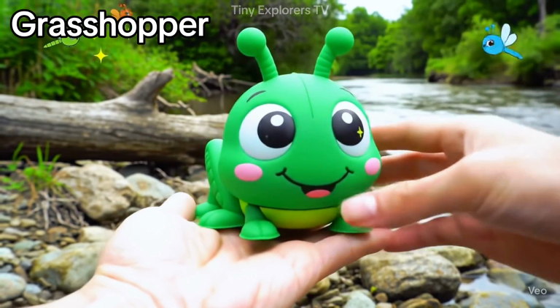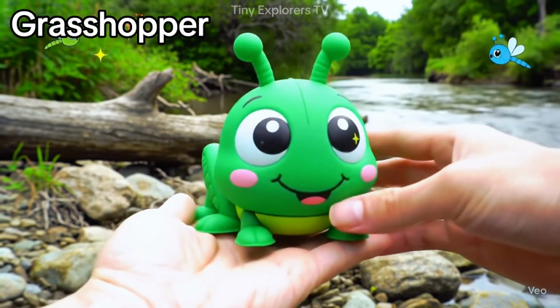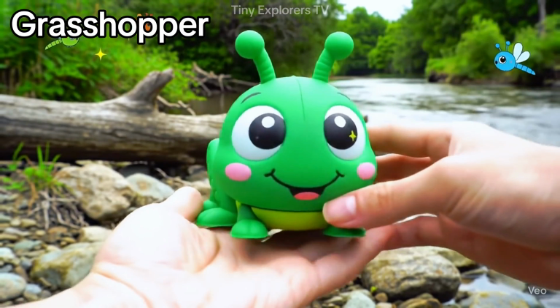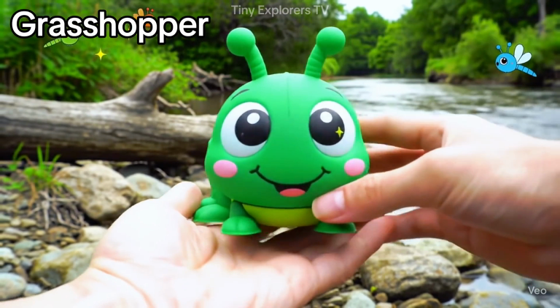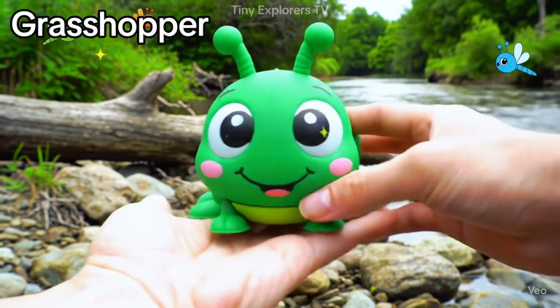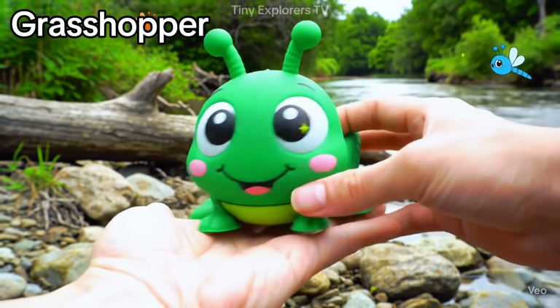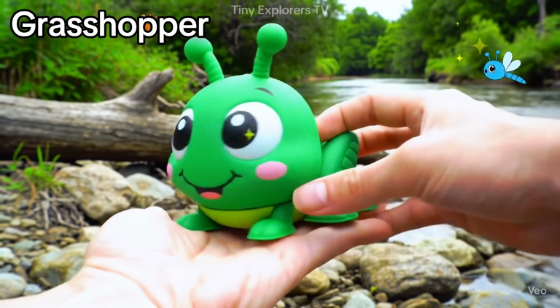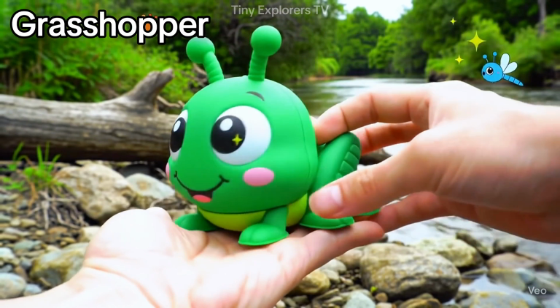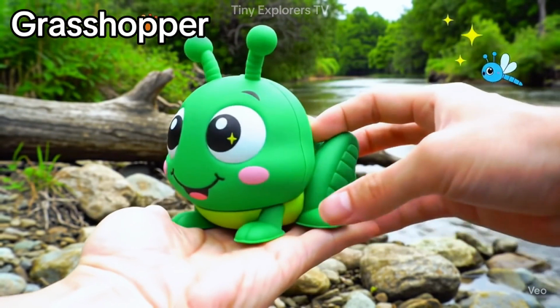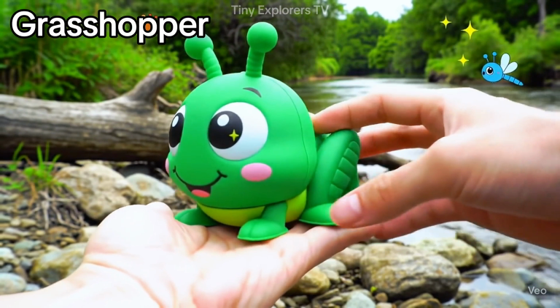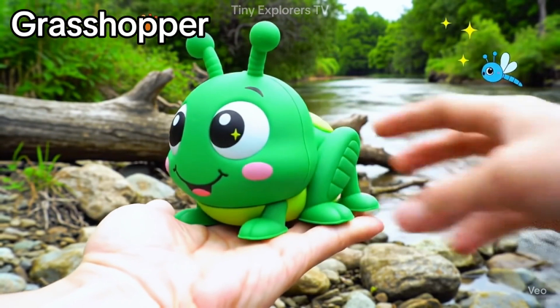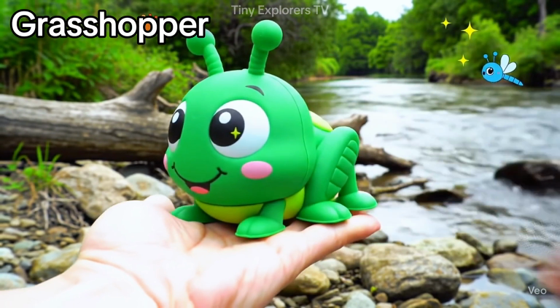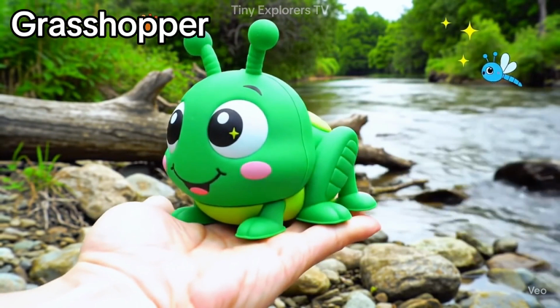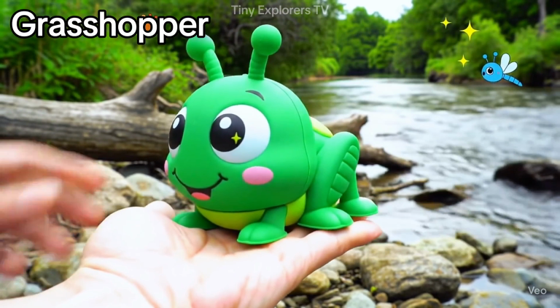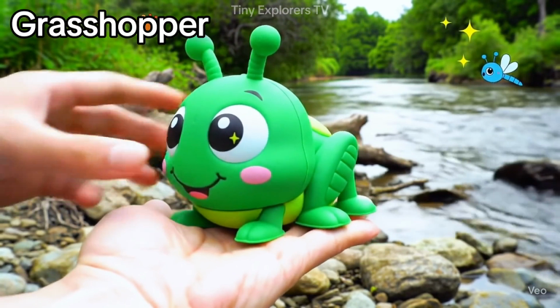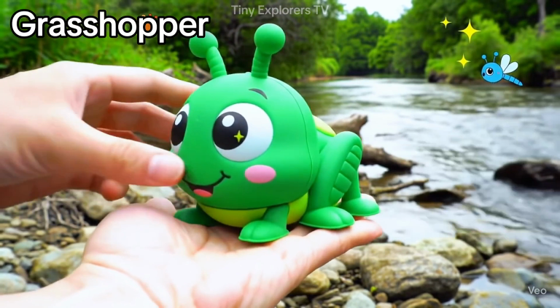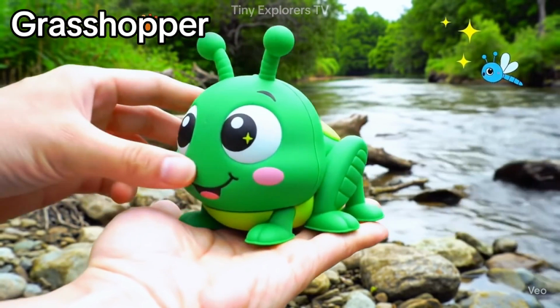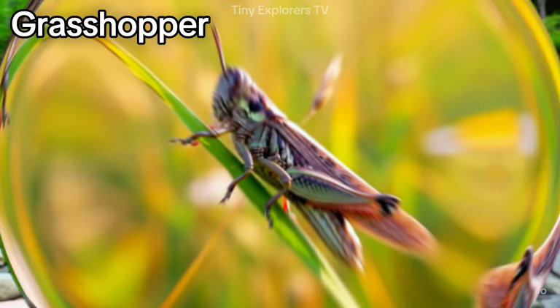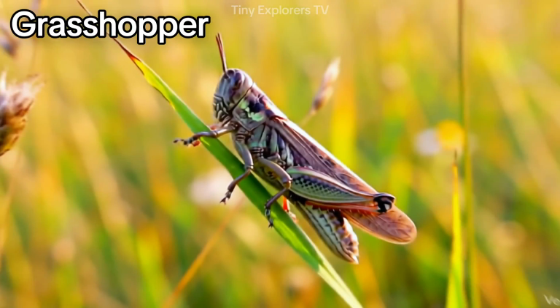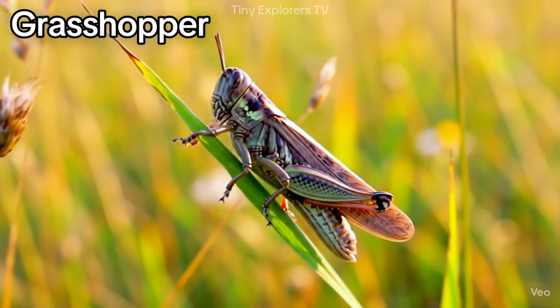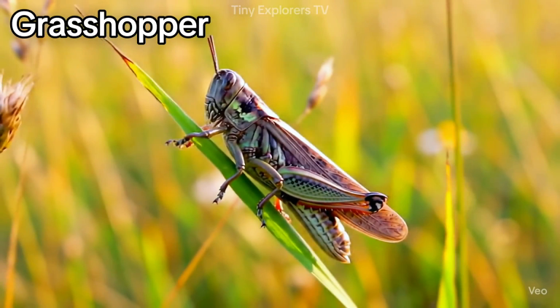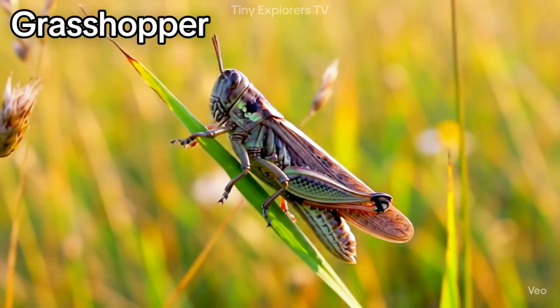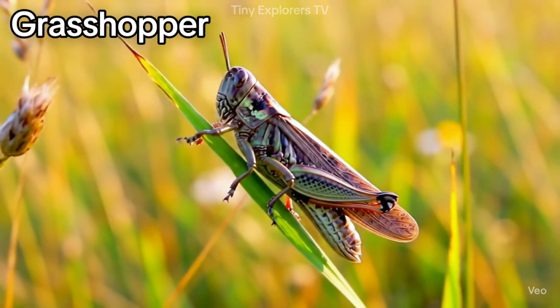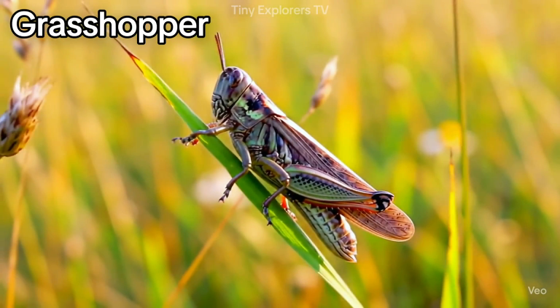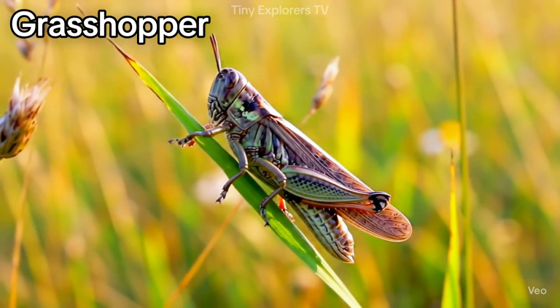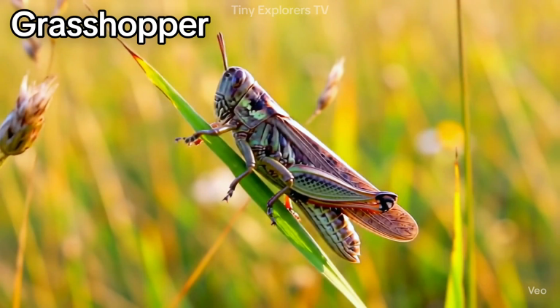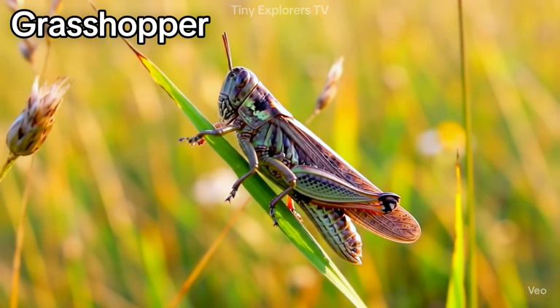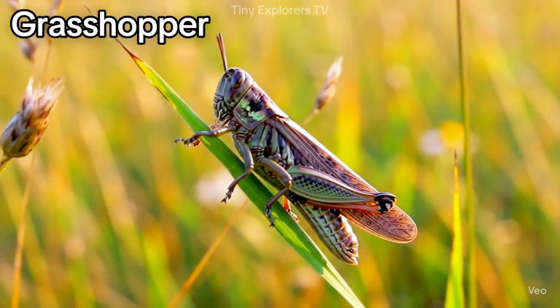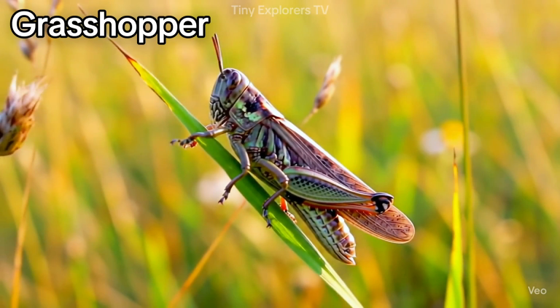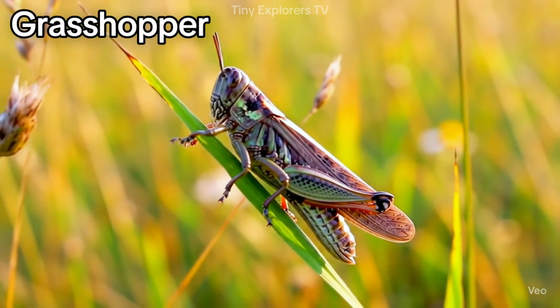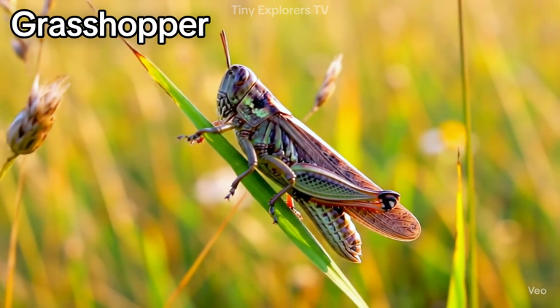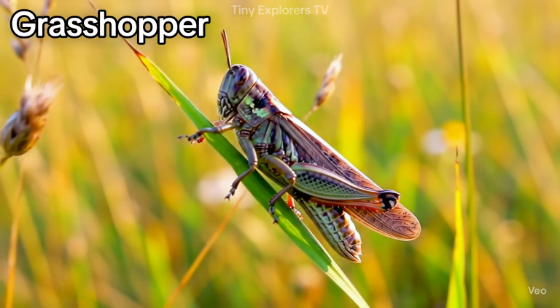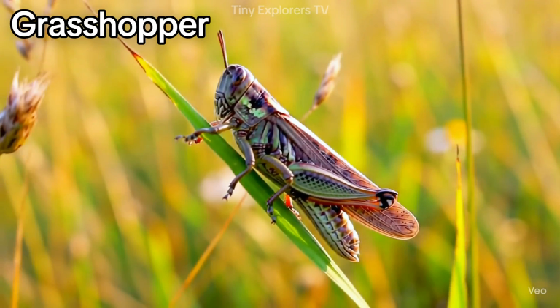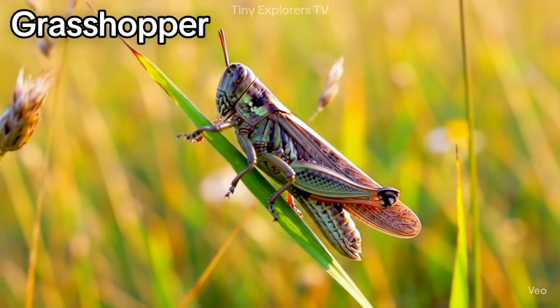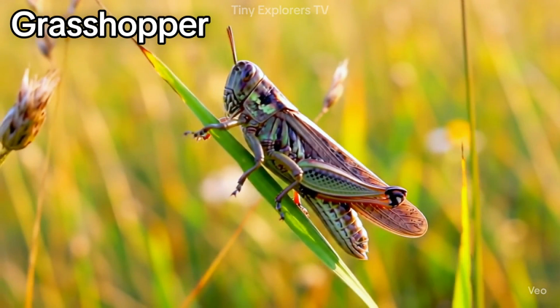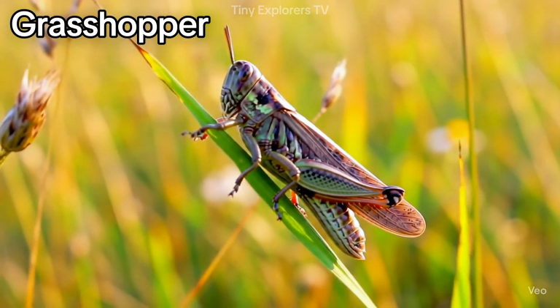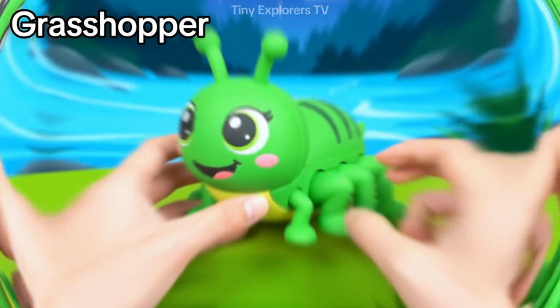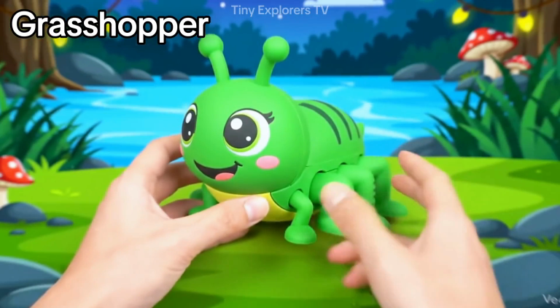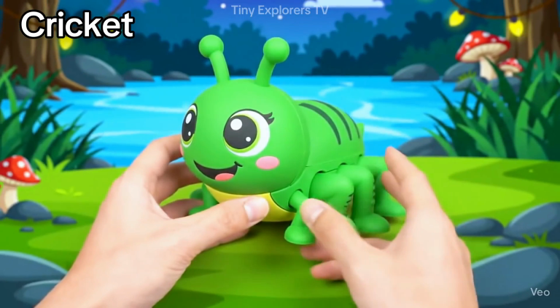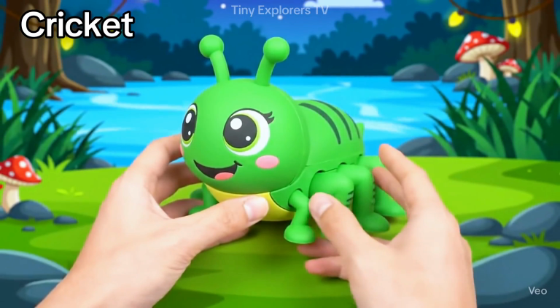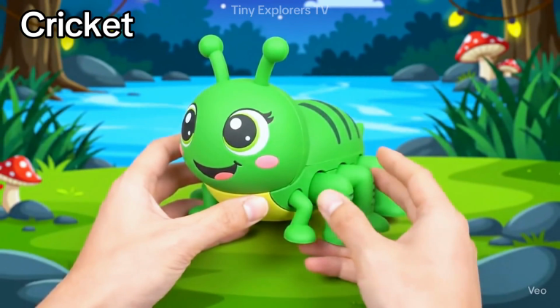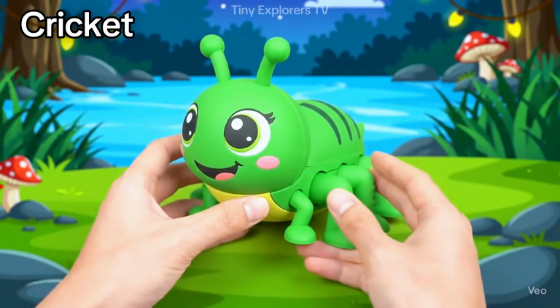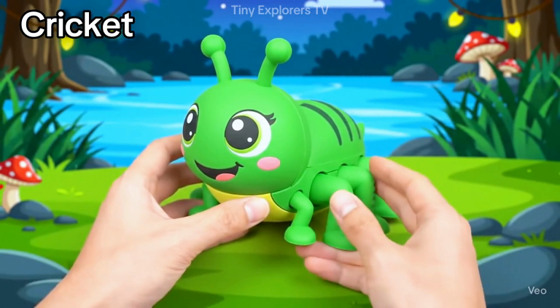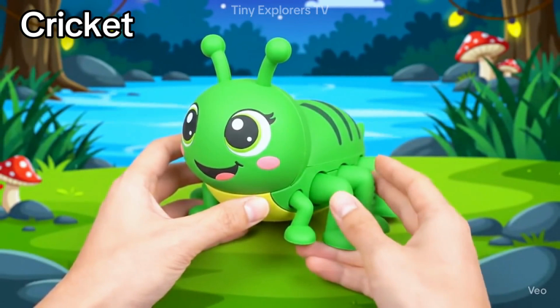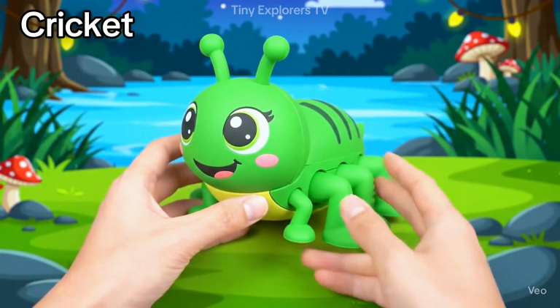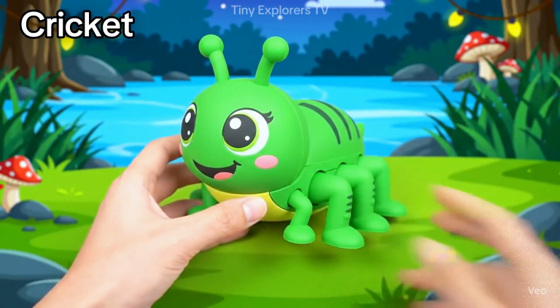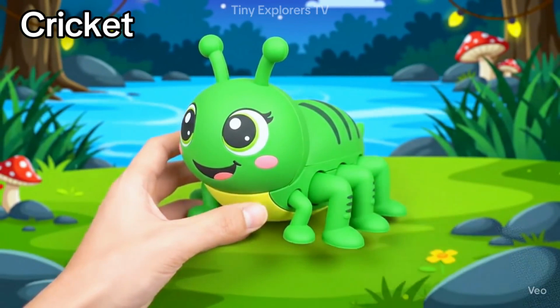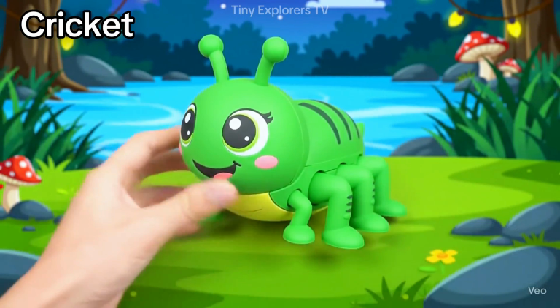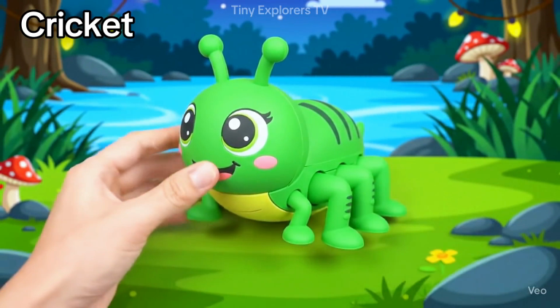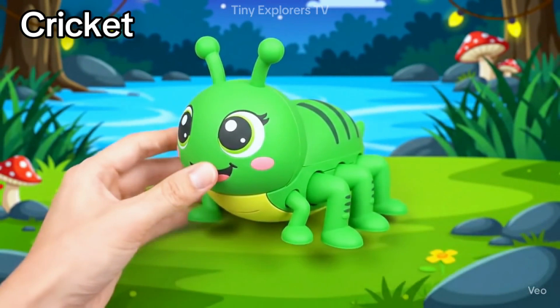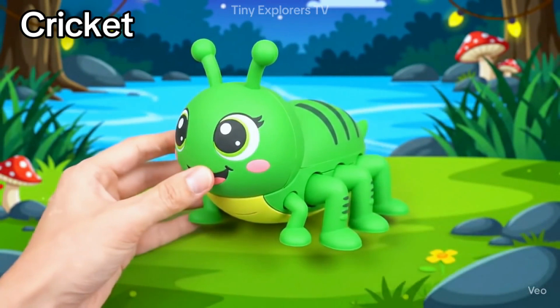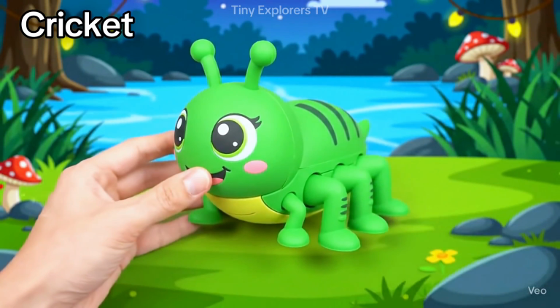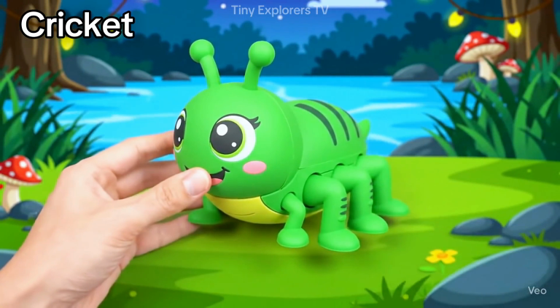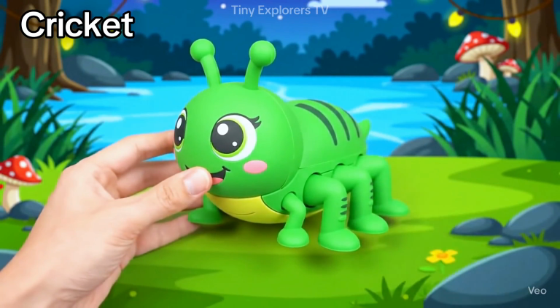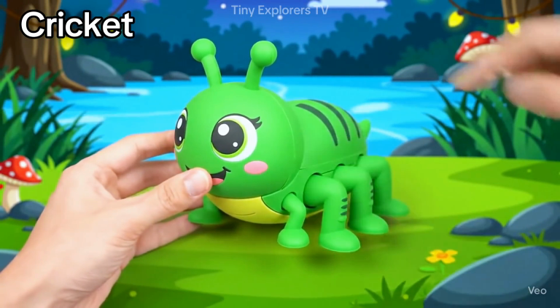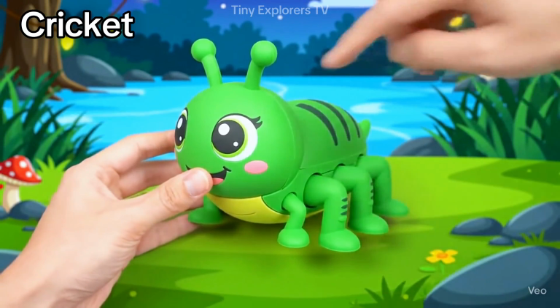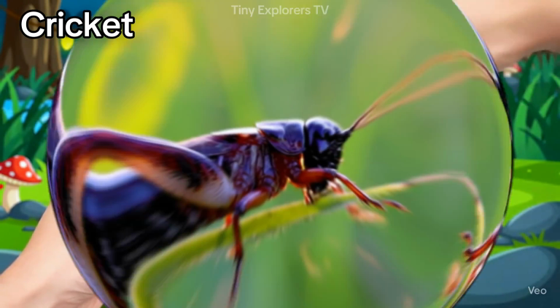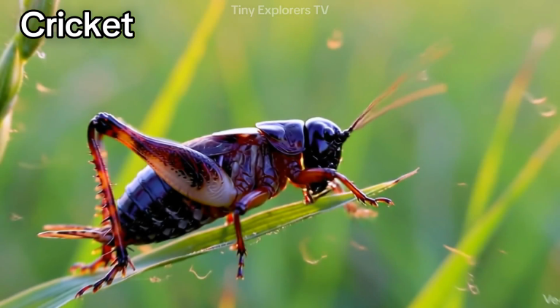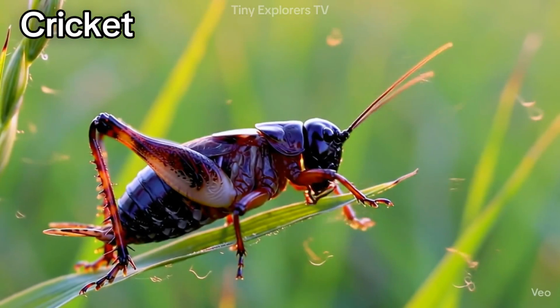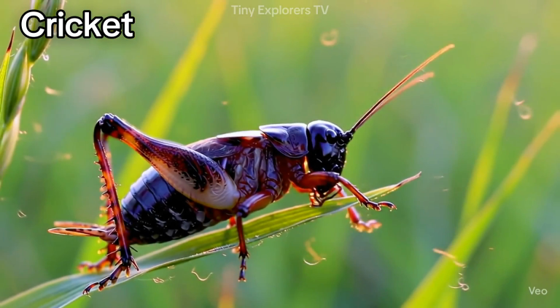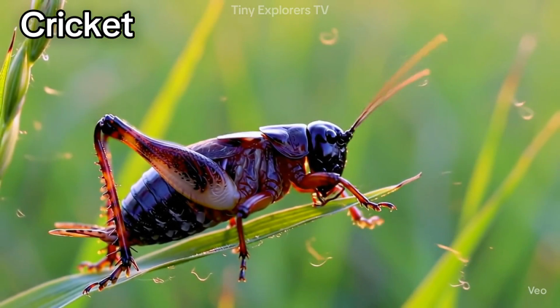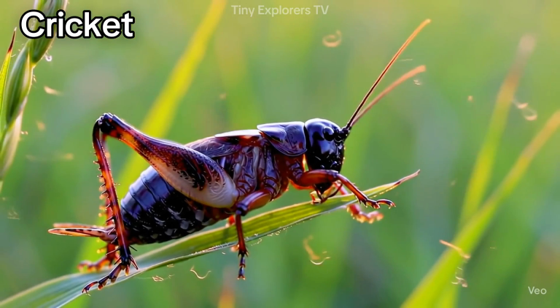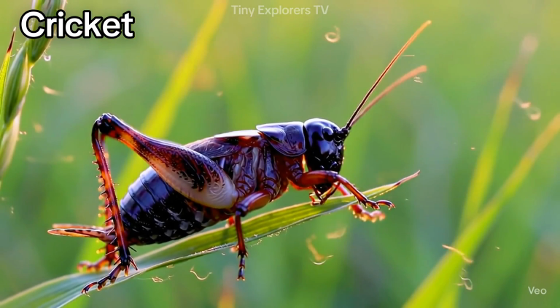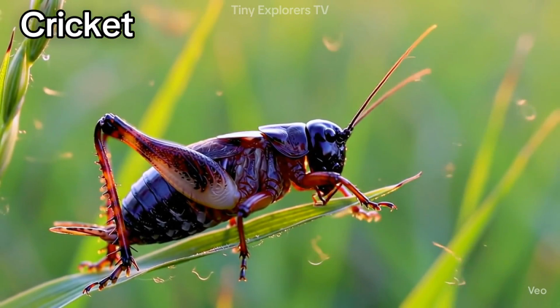Grasshopper — with long legs it jumps so high. Cricket — crickets chirp at night with their tiny wings.